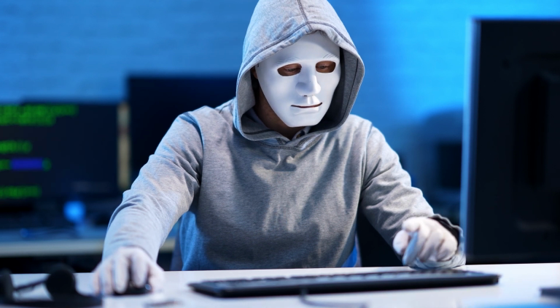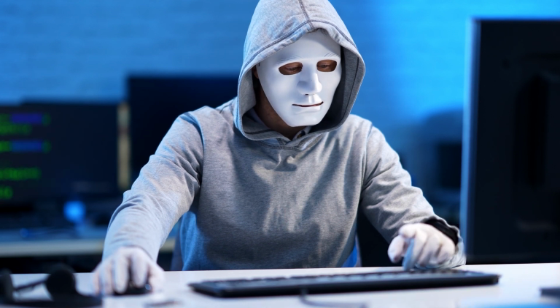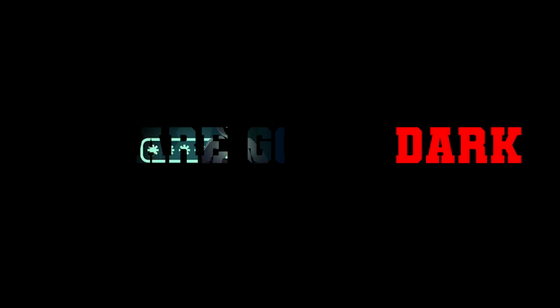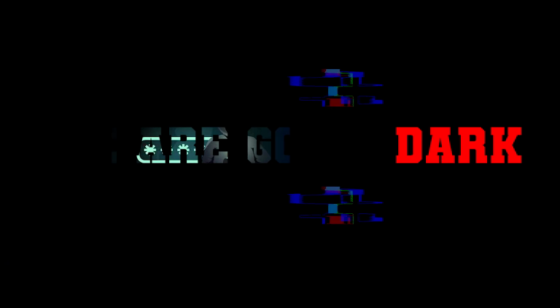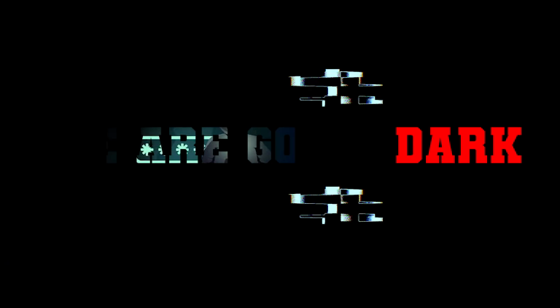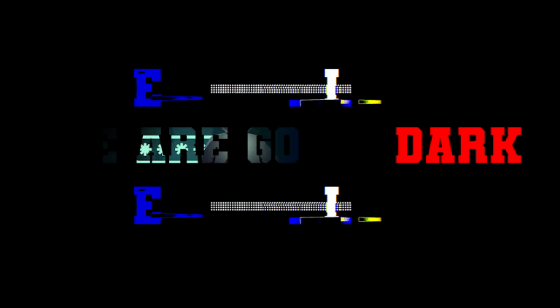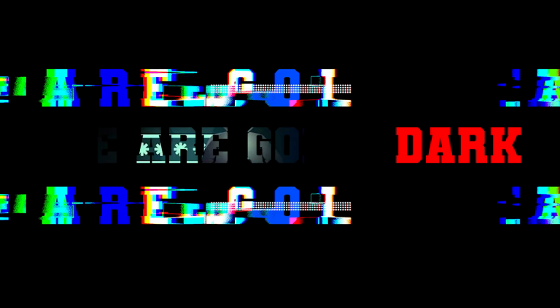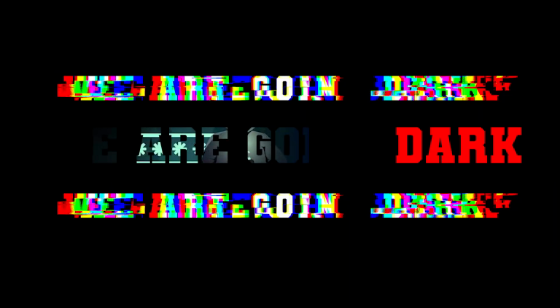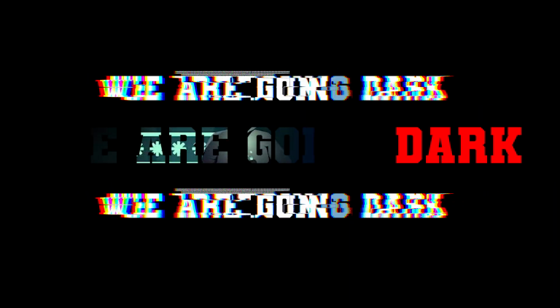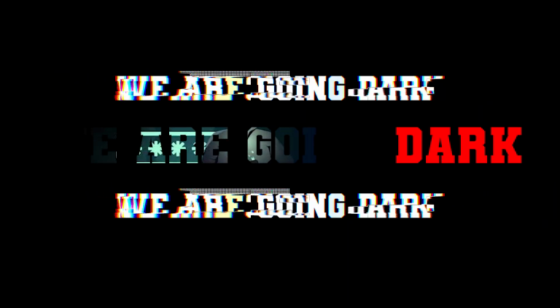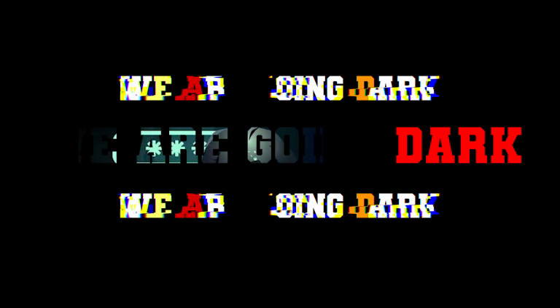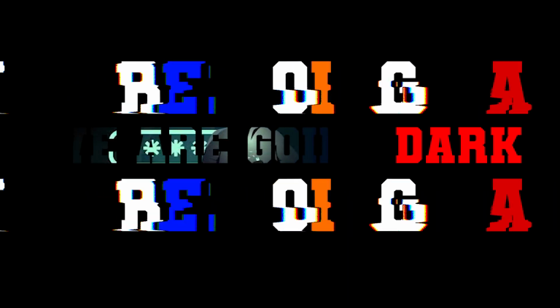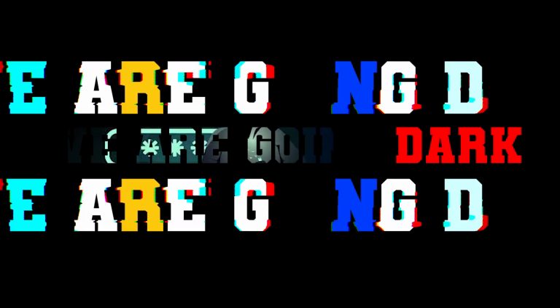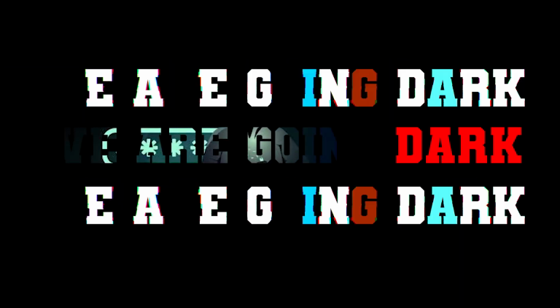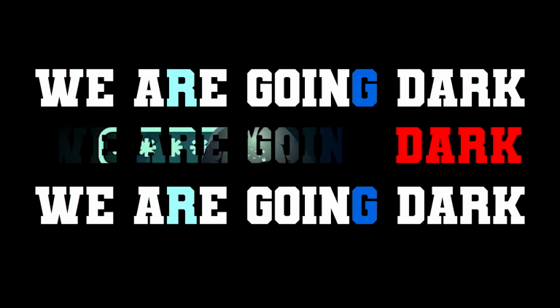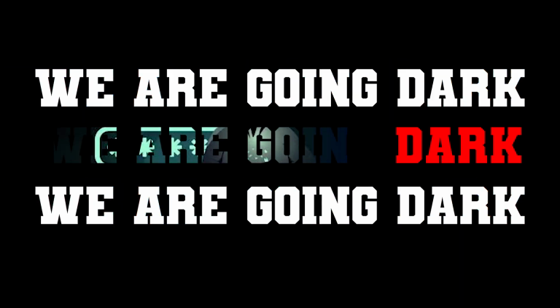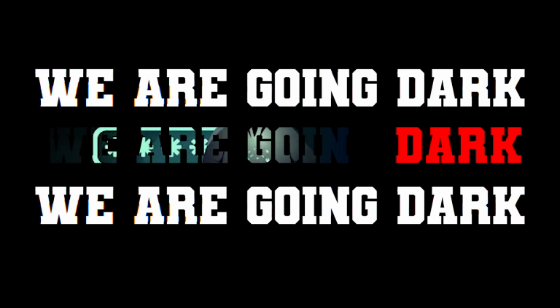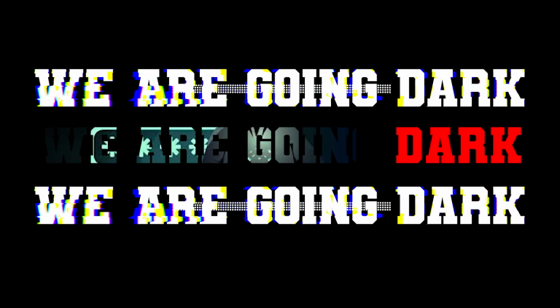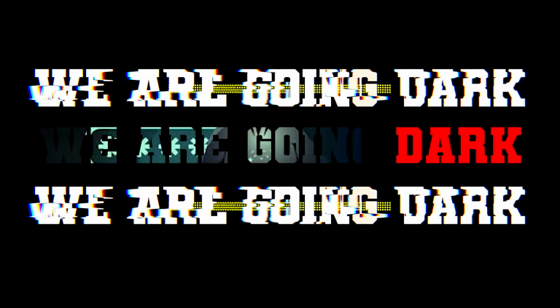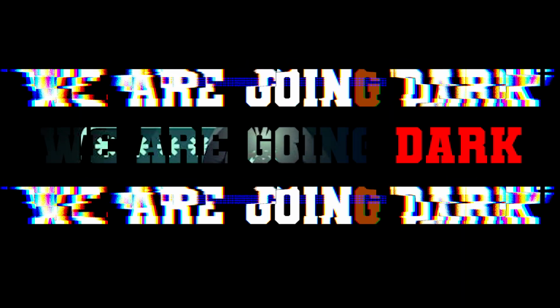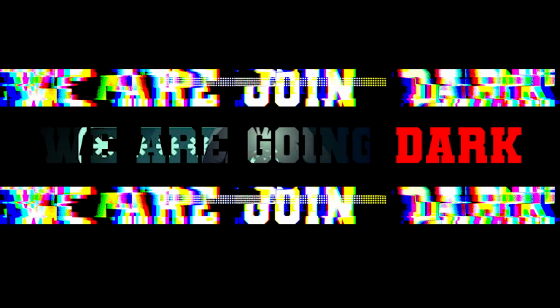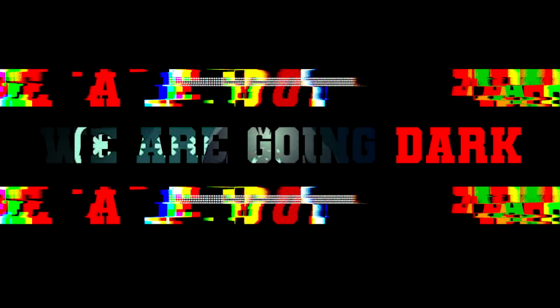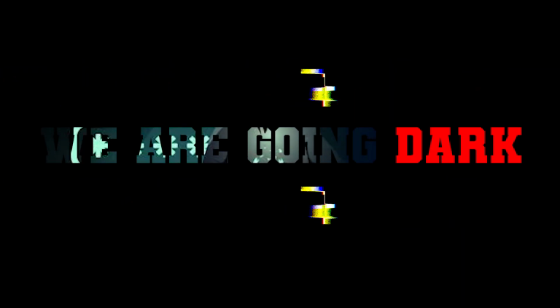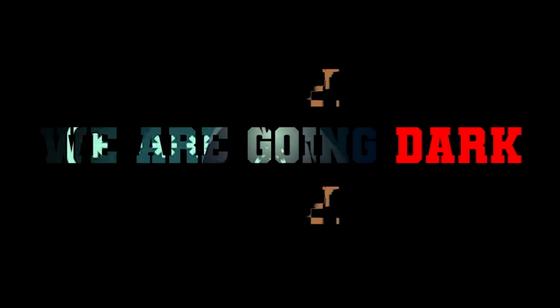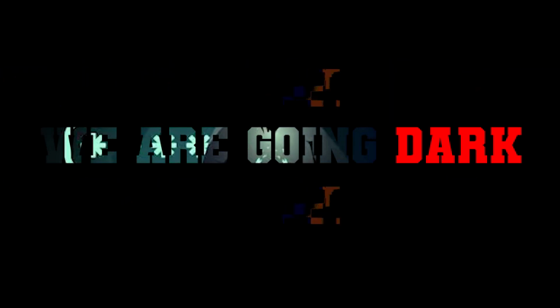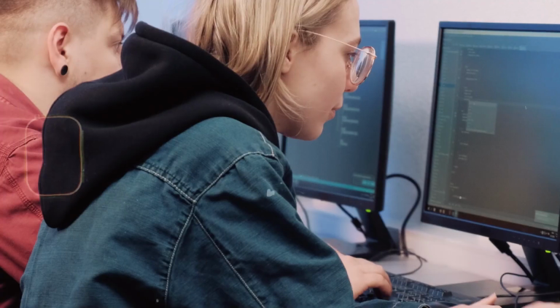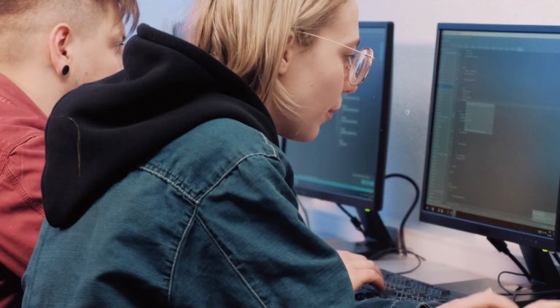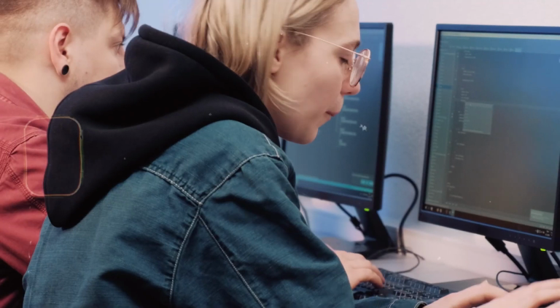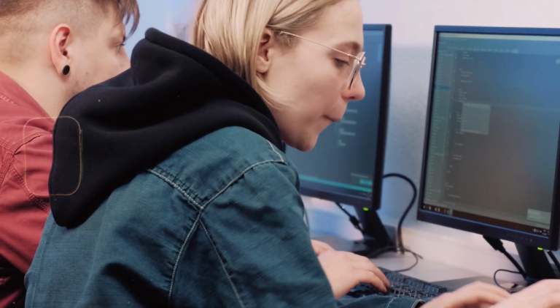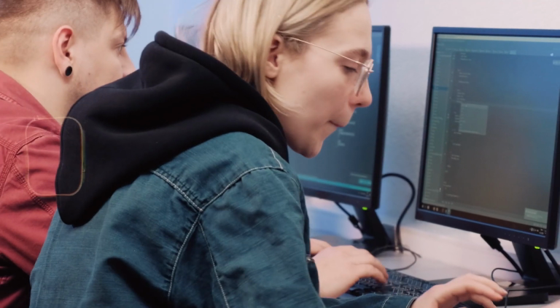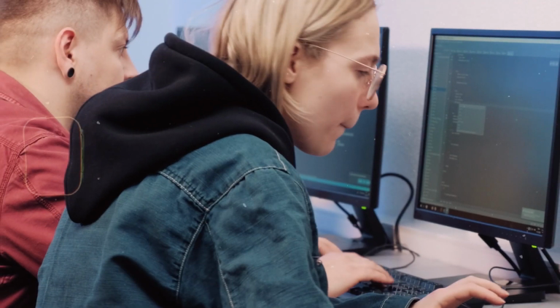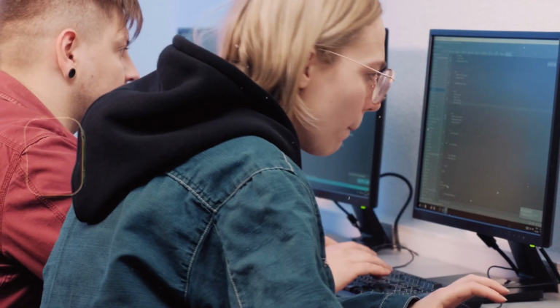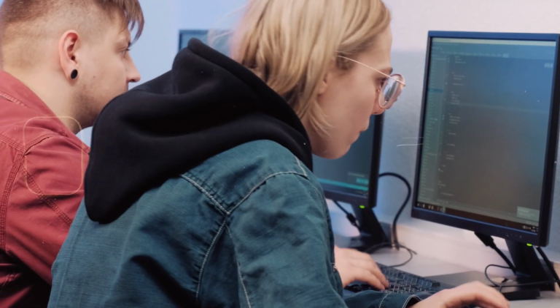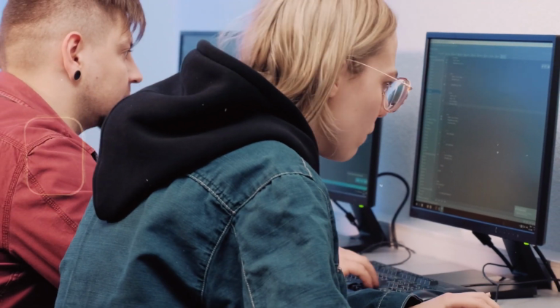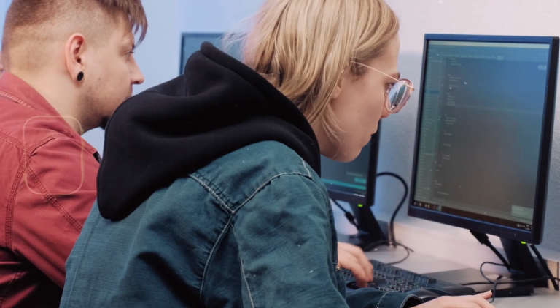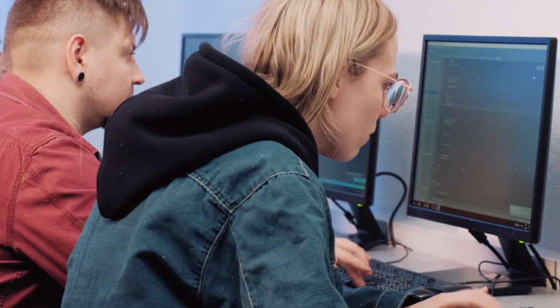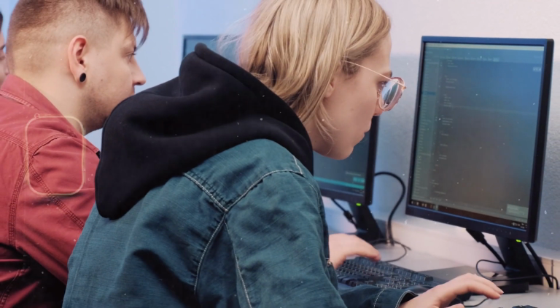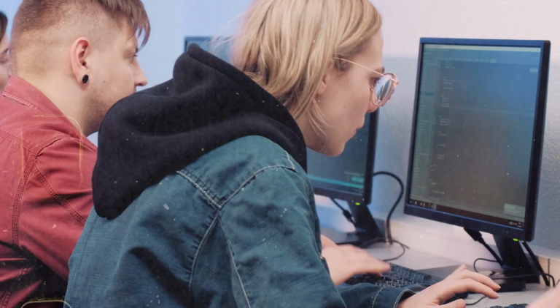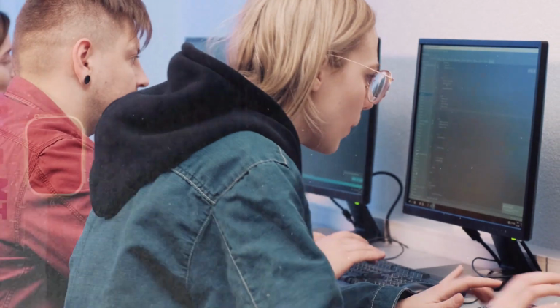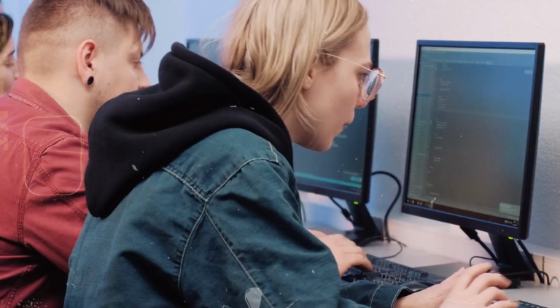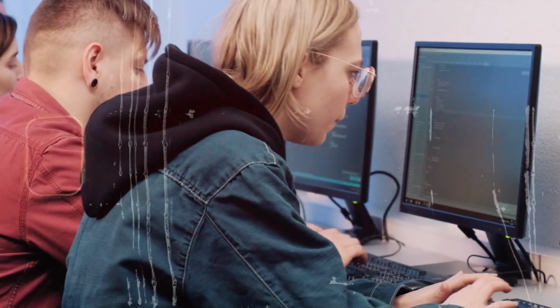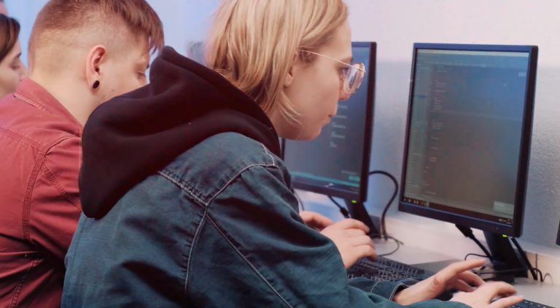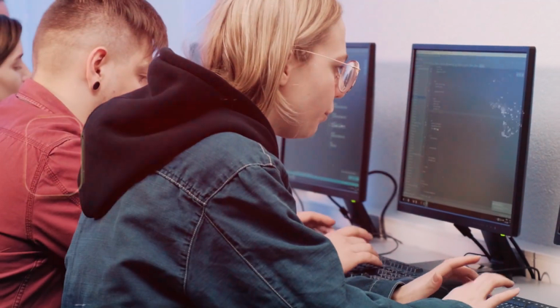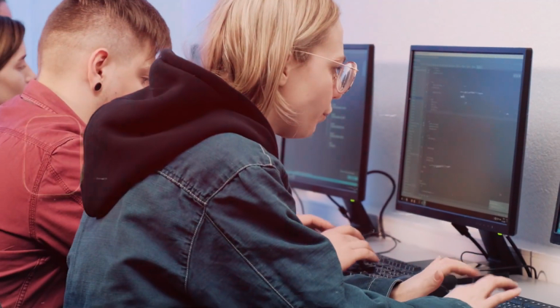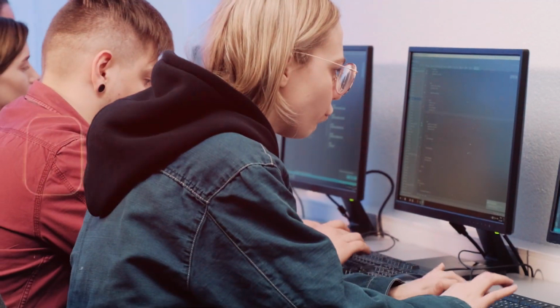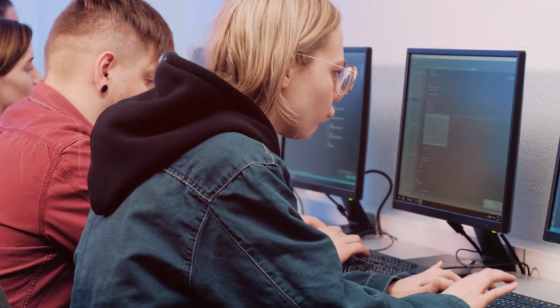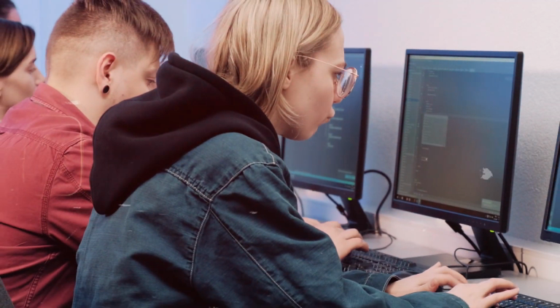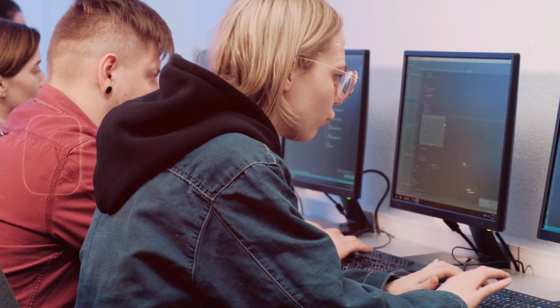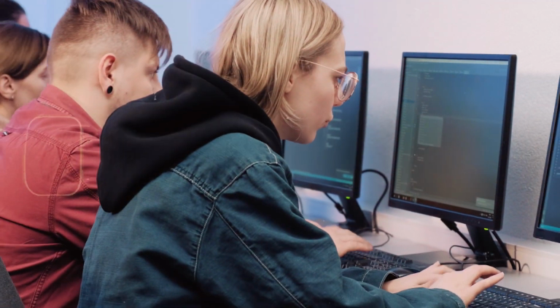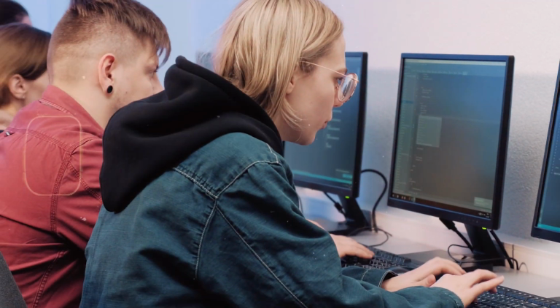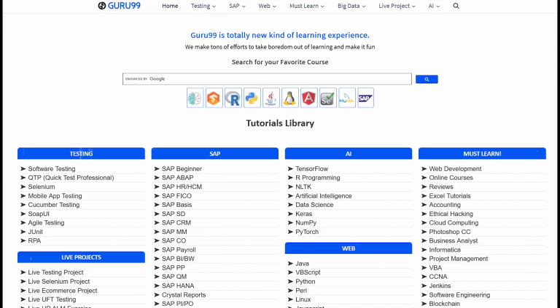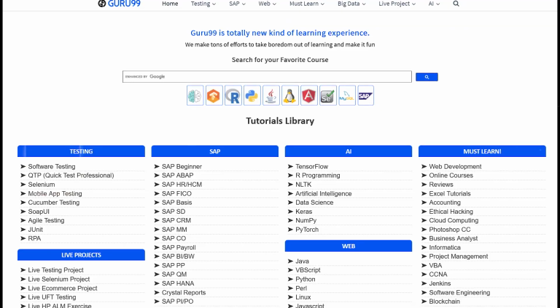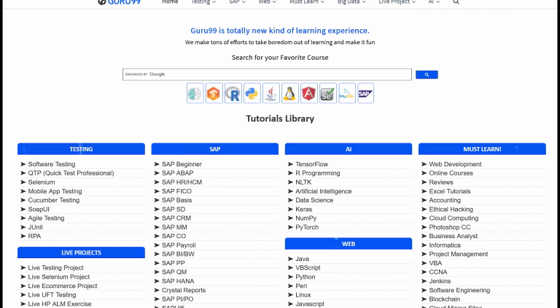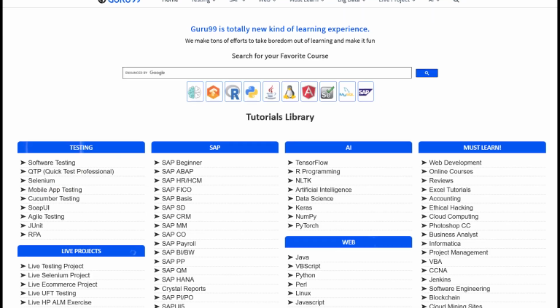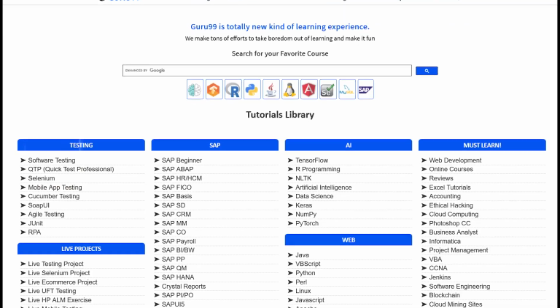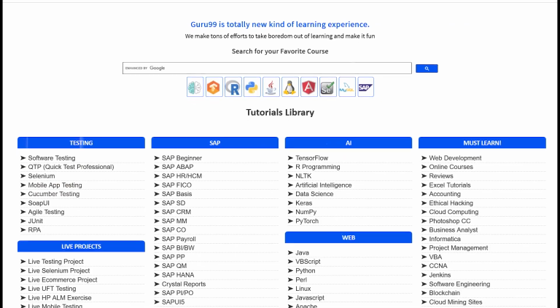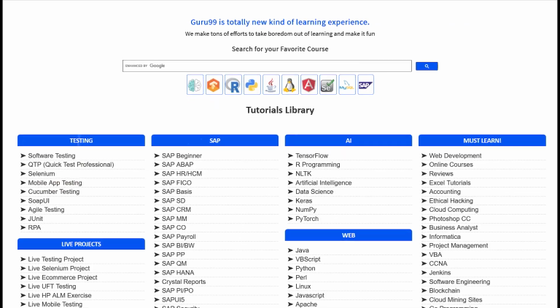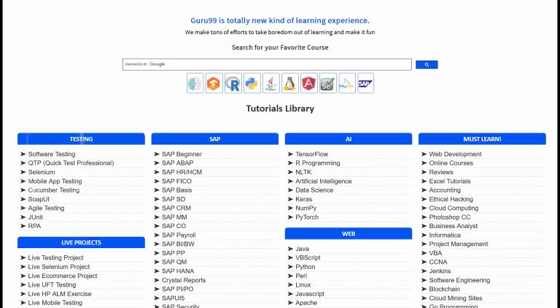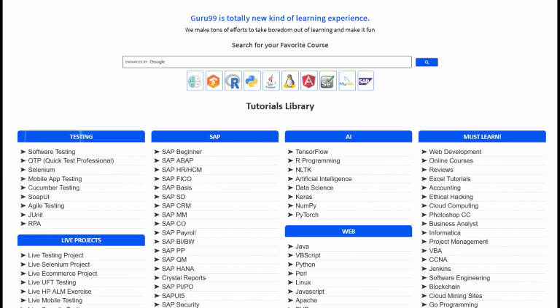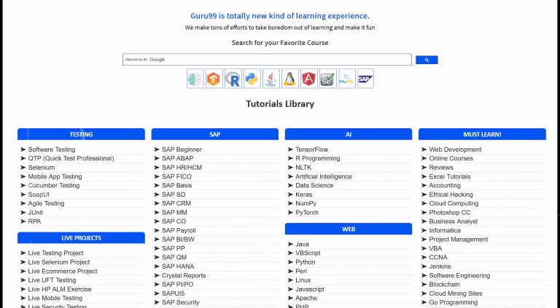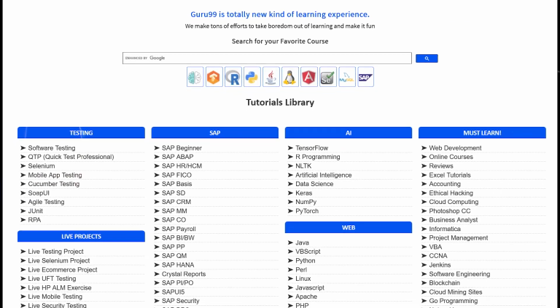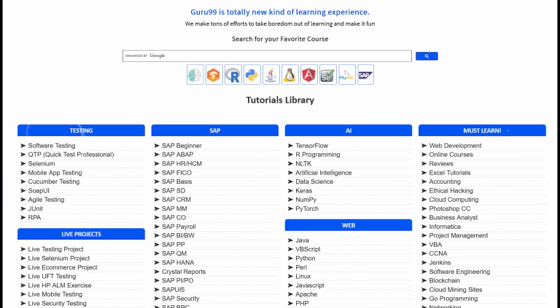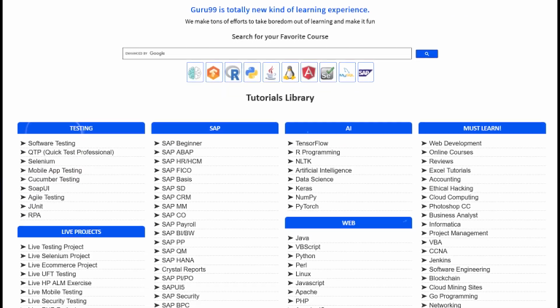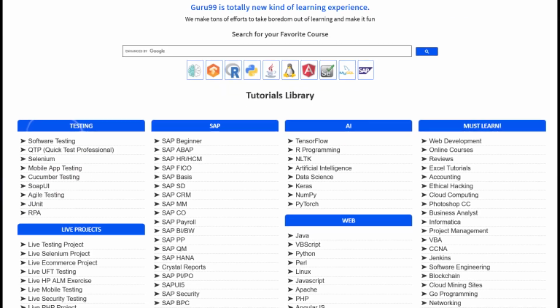We're going dark. So let's talk about these free resources. We have number one: Guru99.